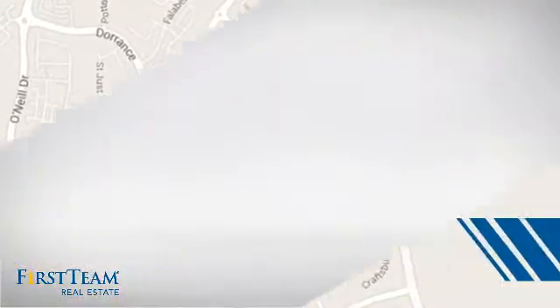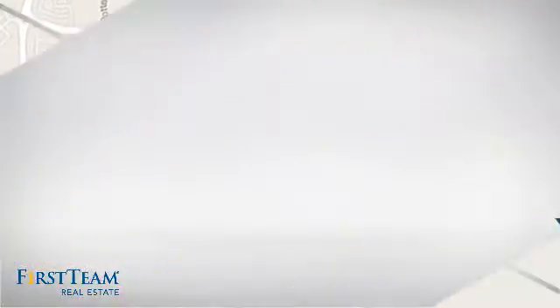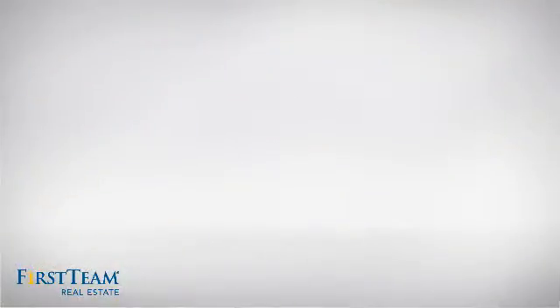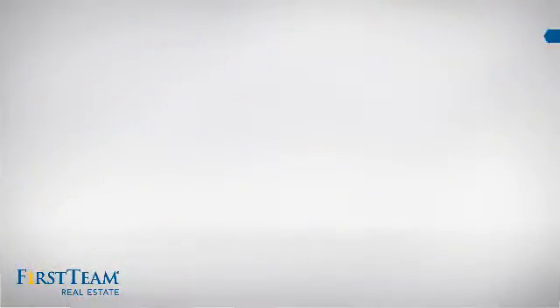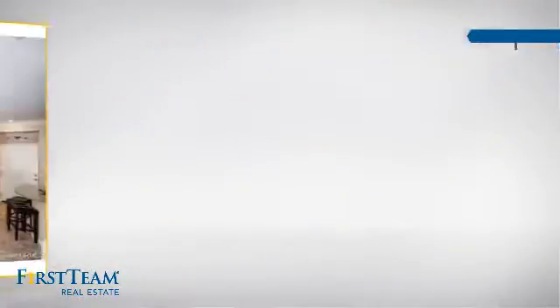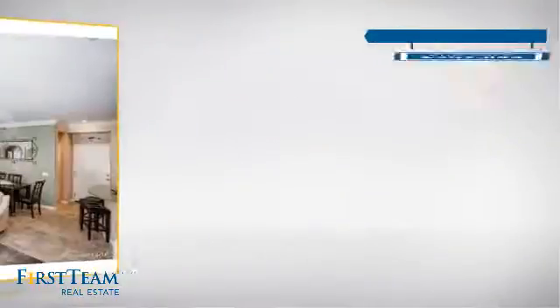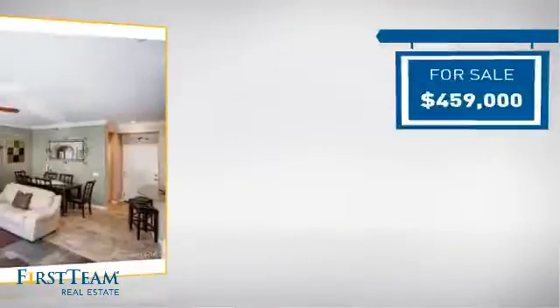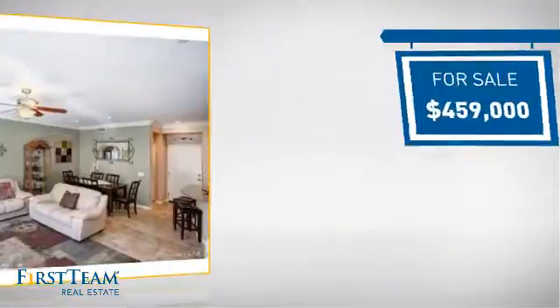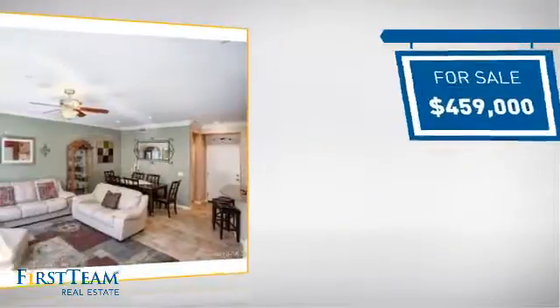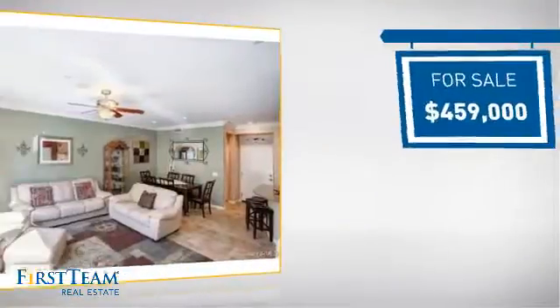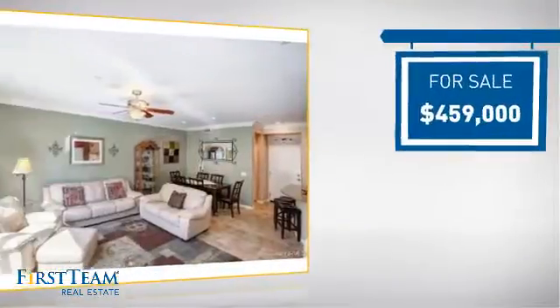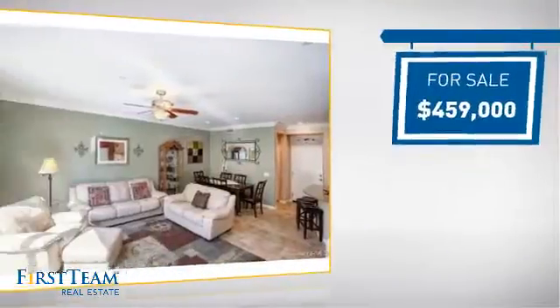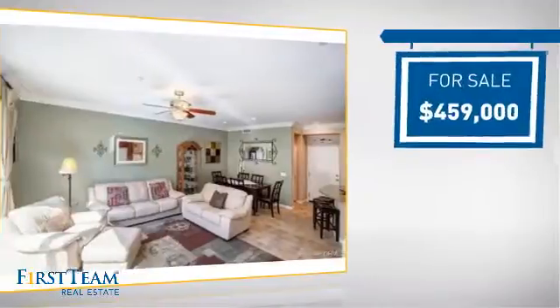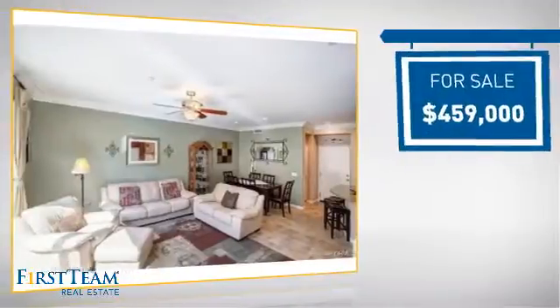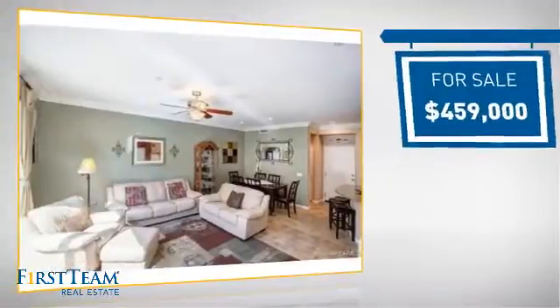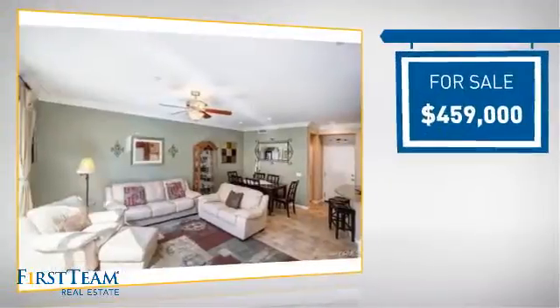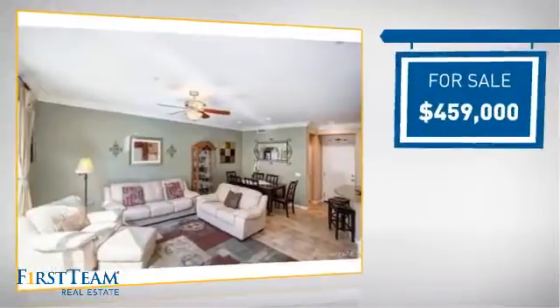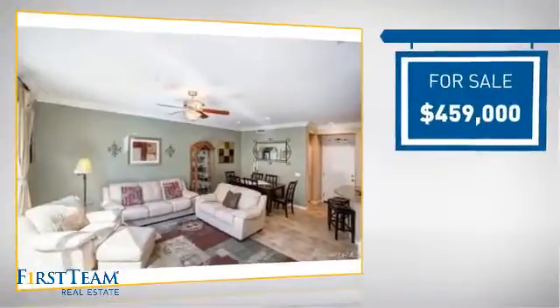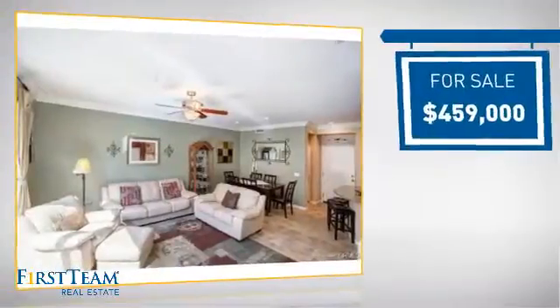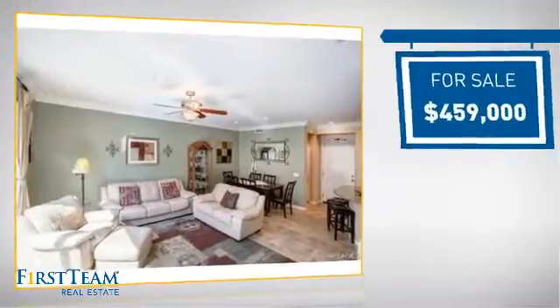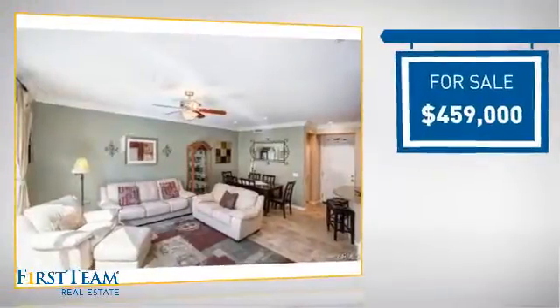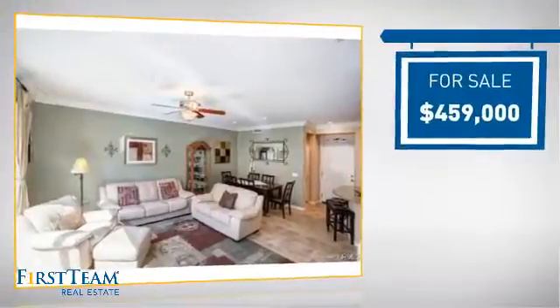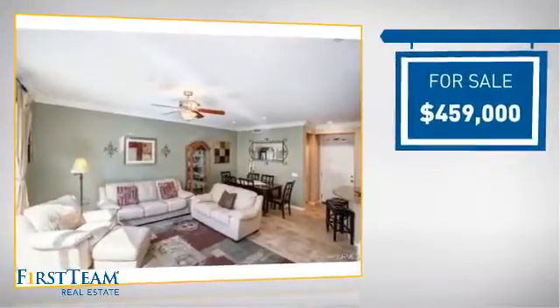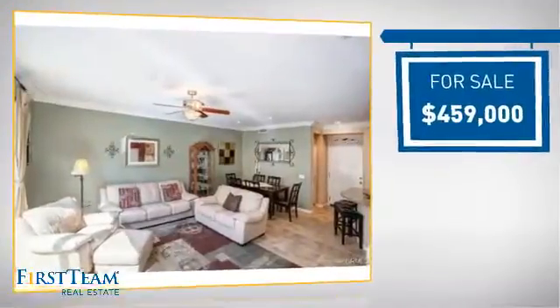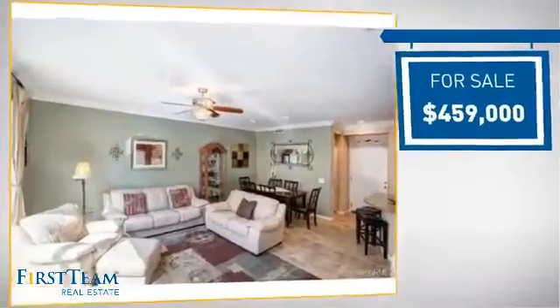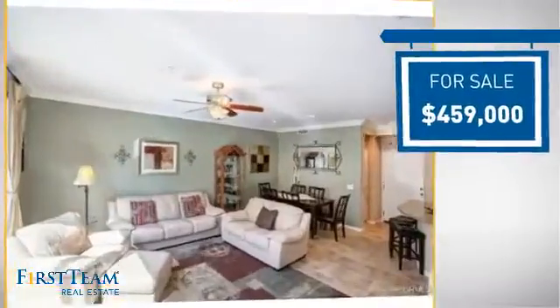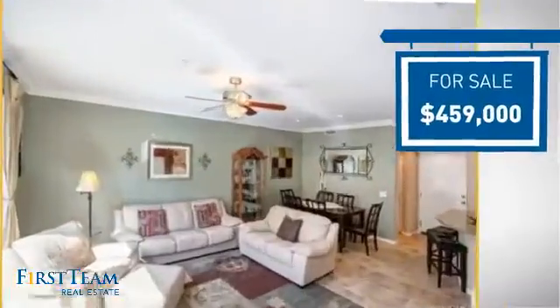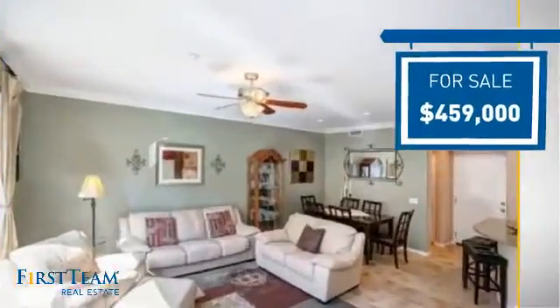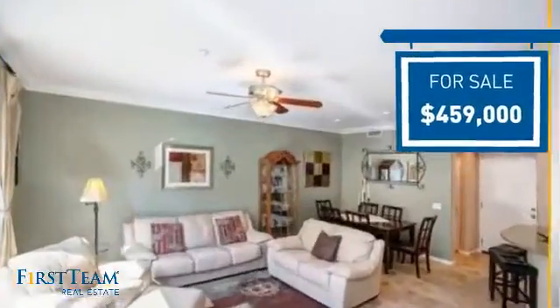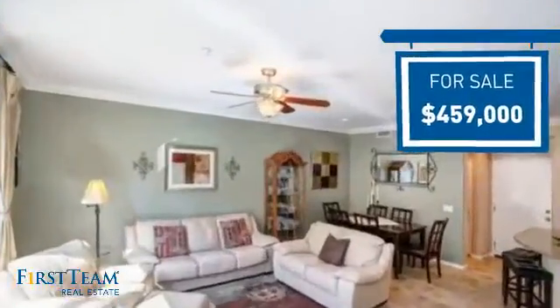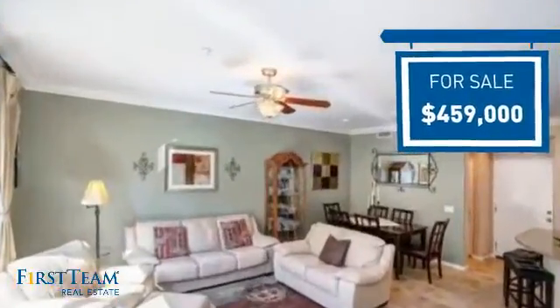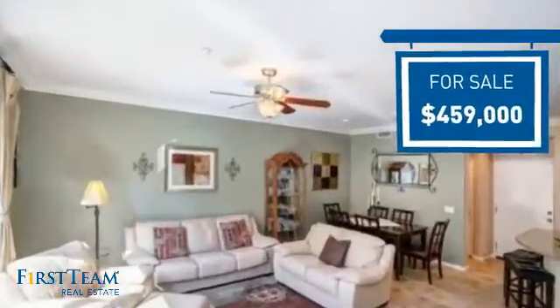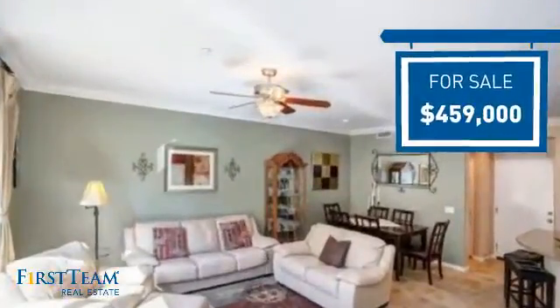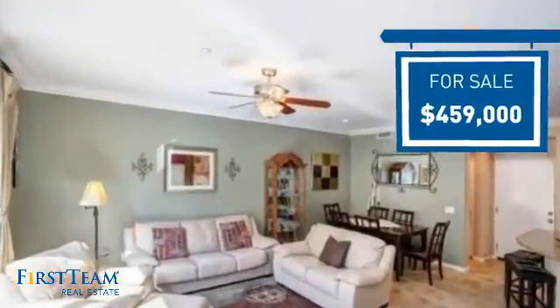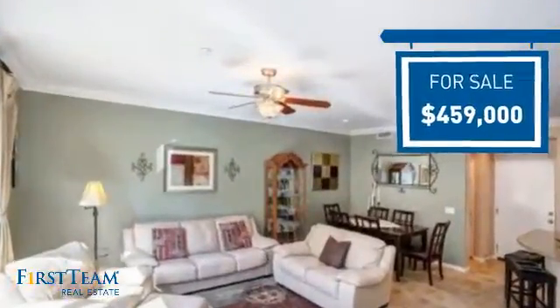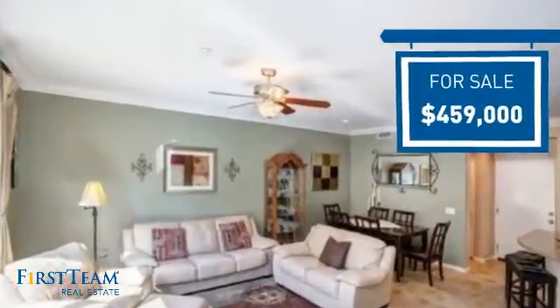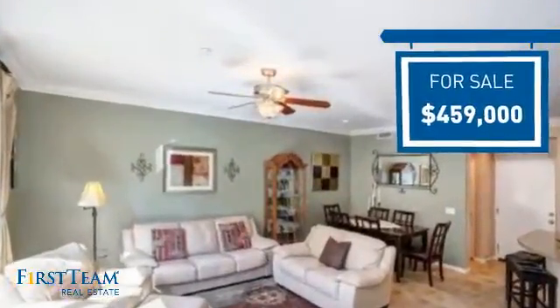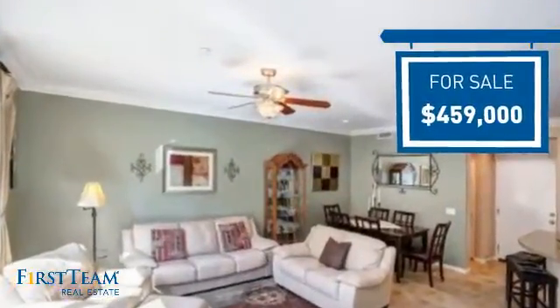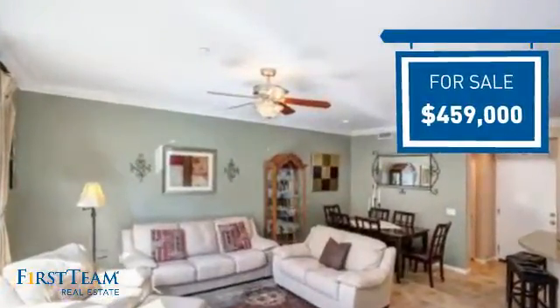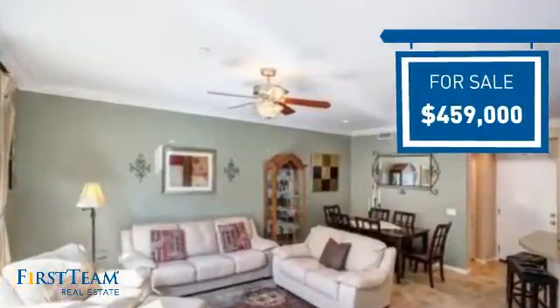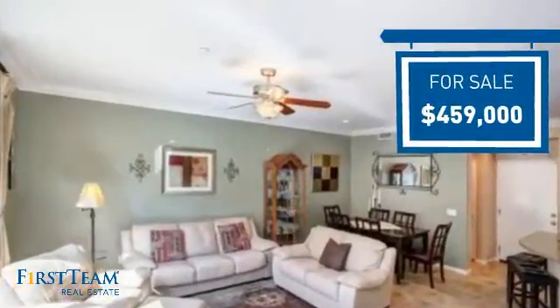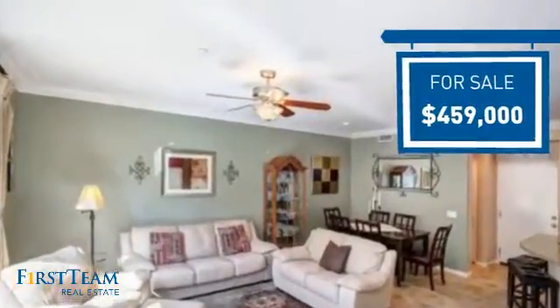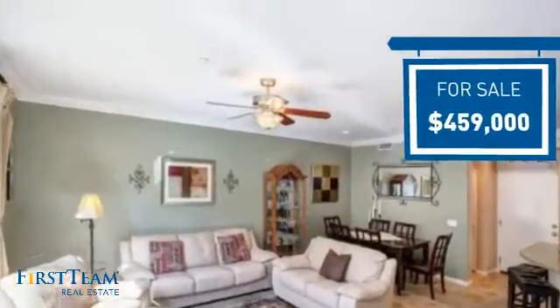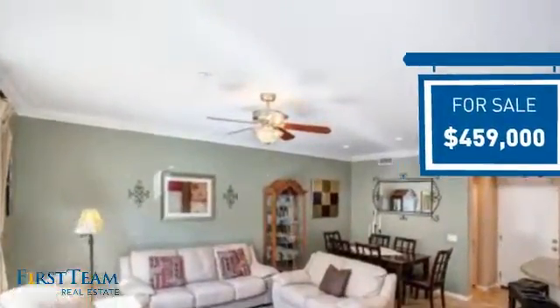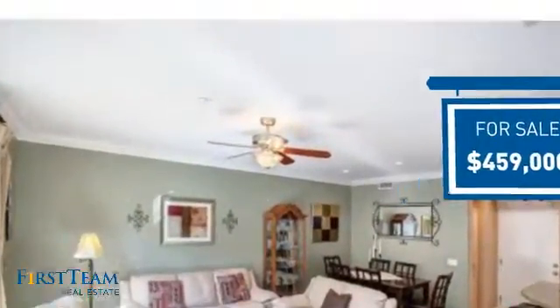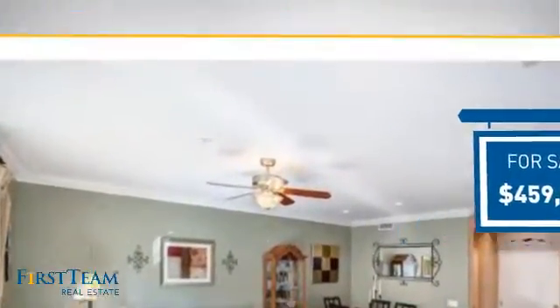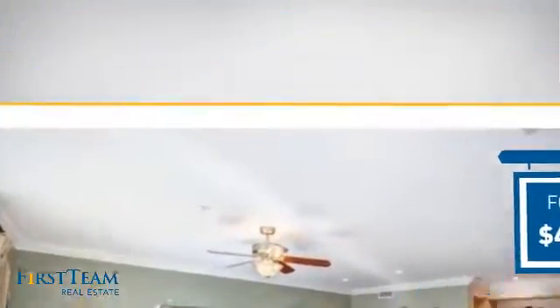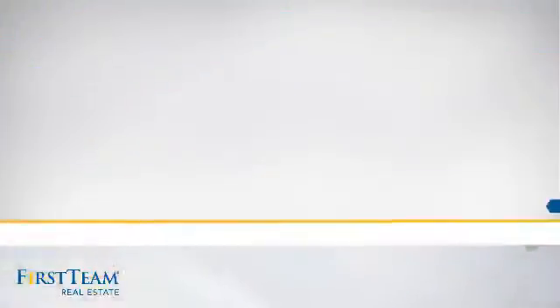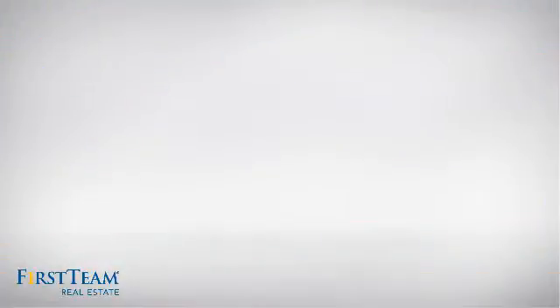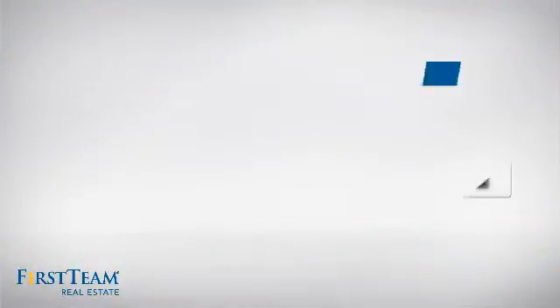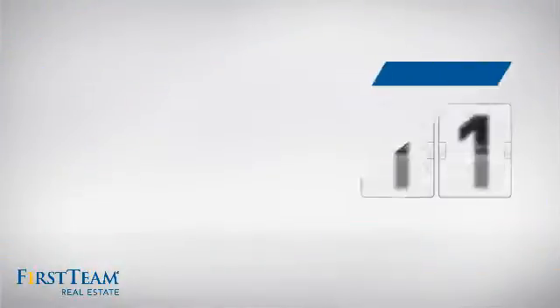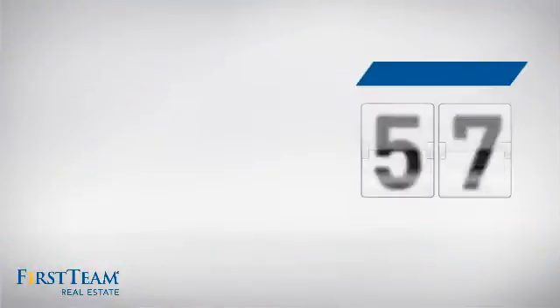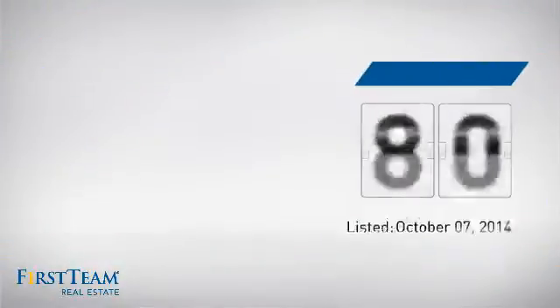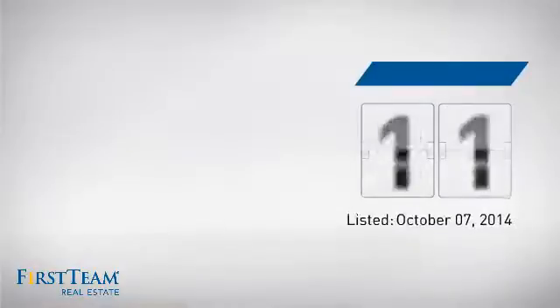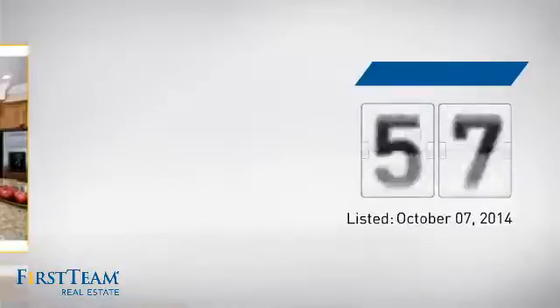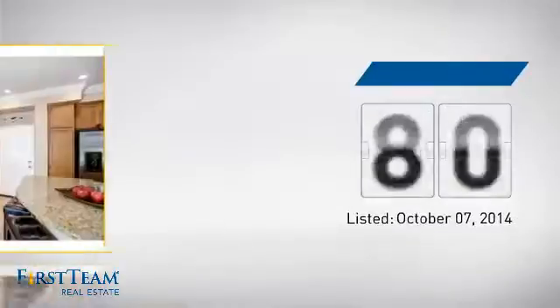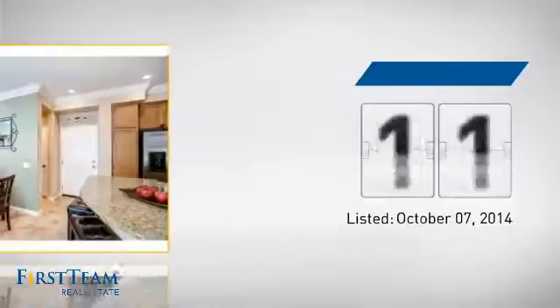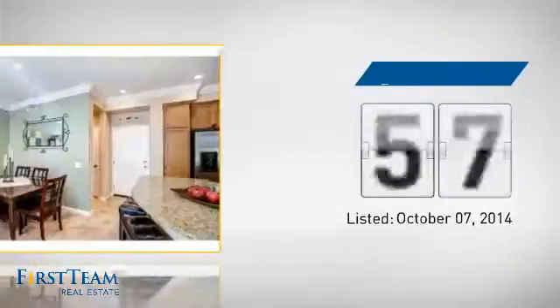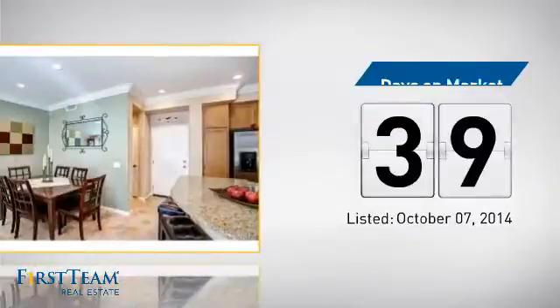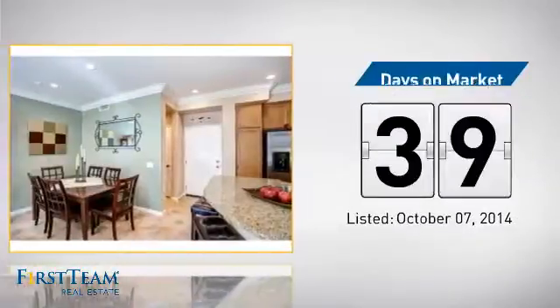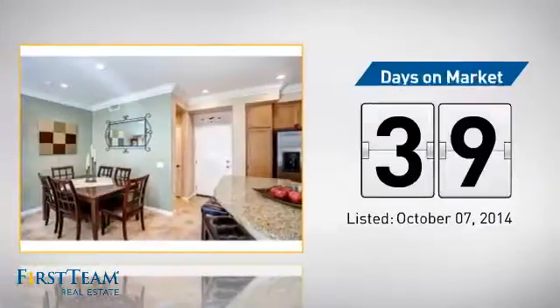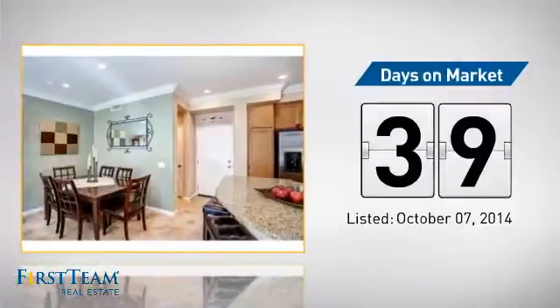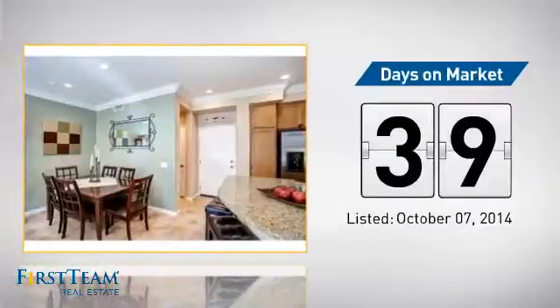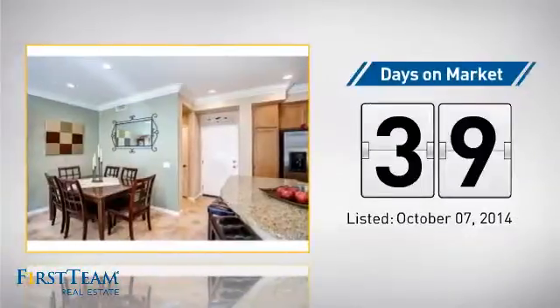Currently listed at just over $450,000, it's been on the market since October.